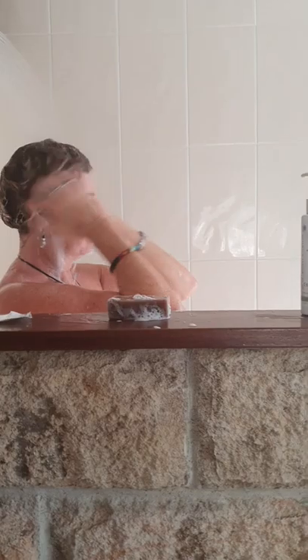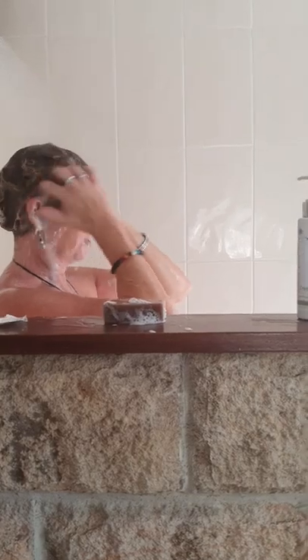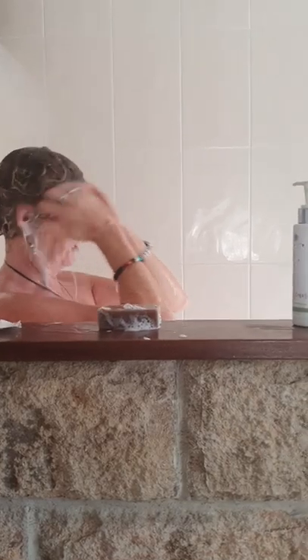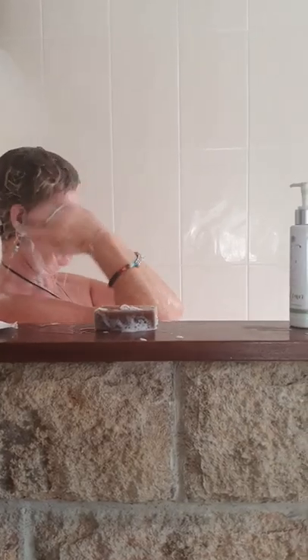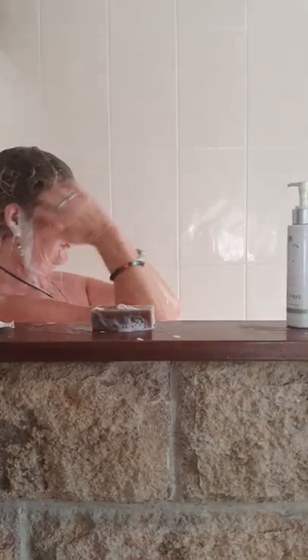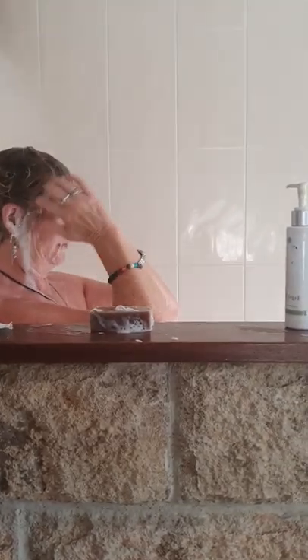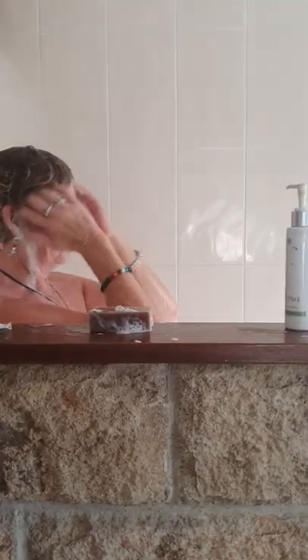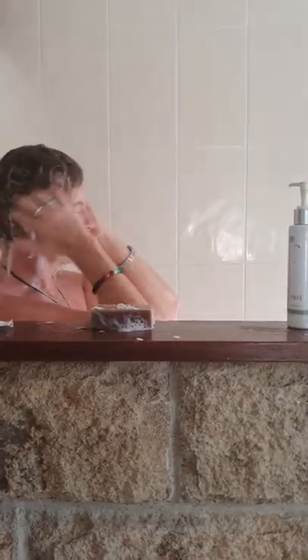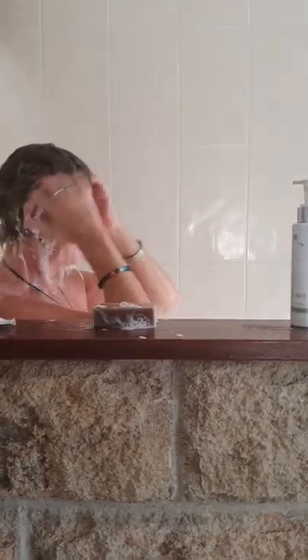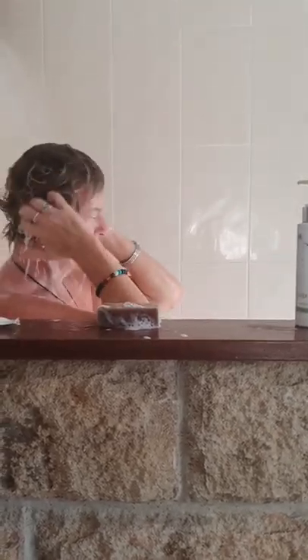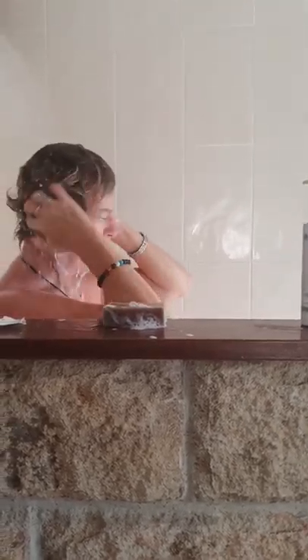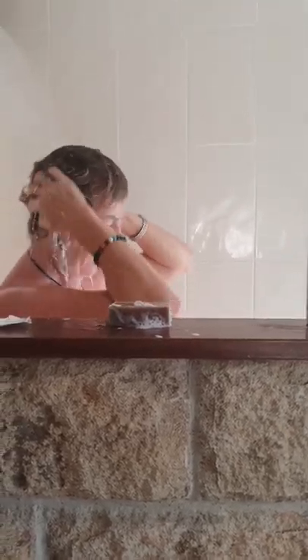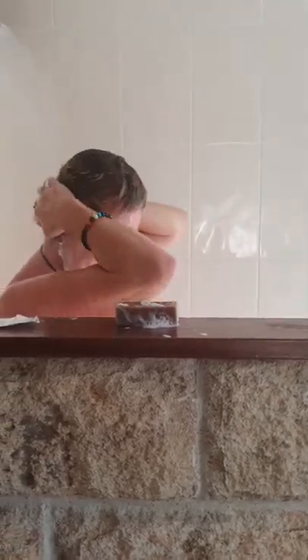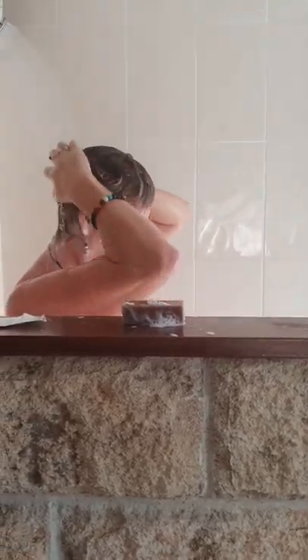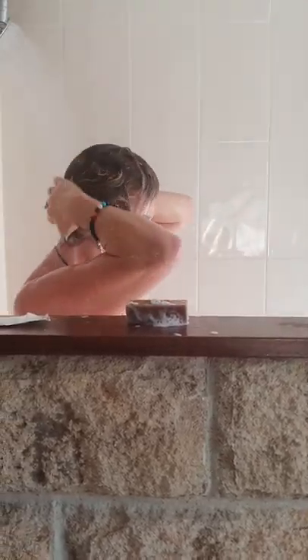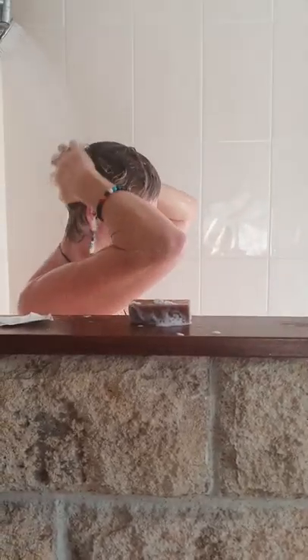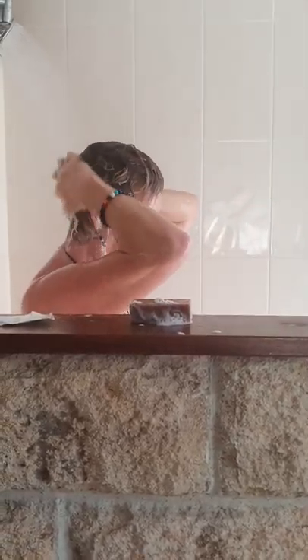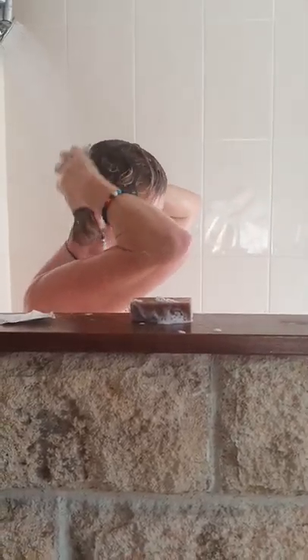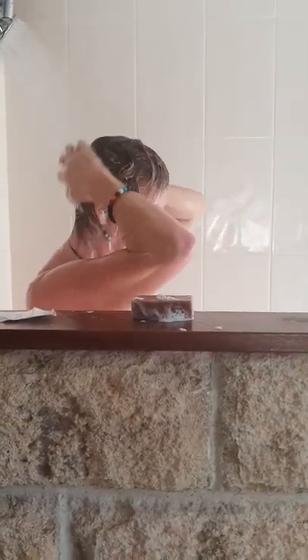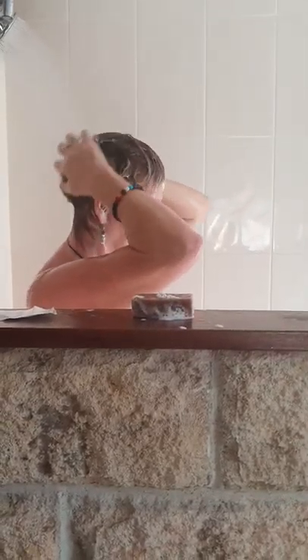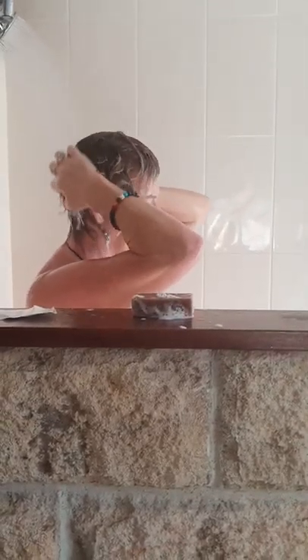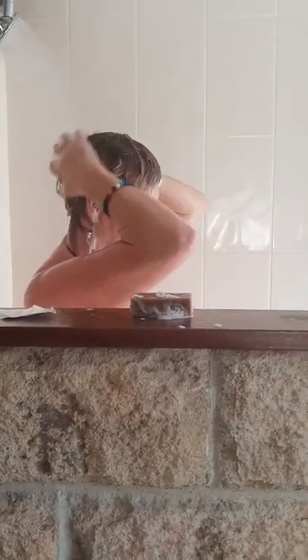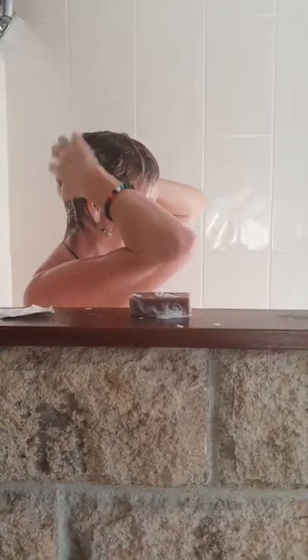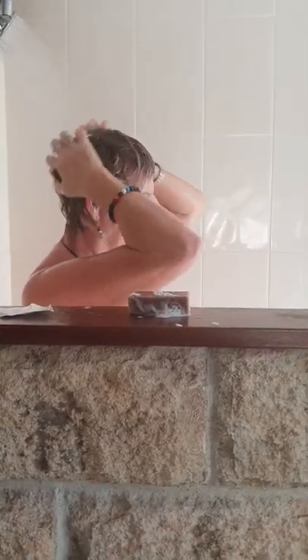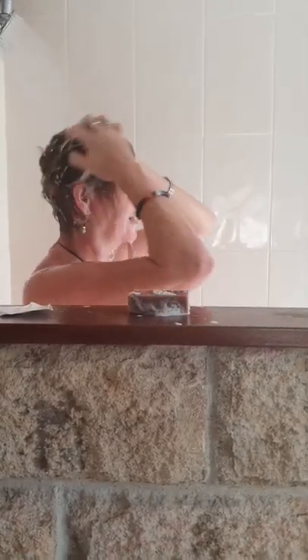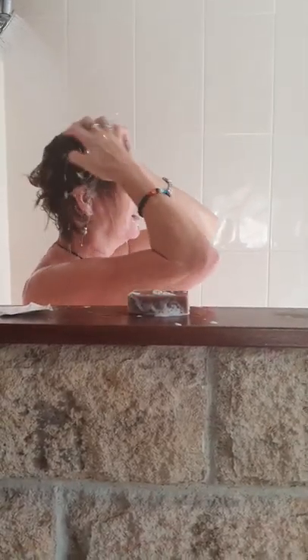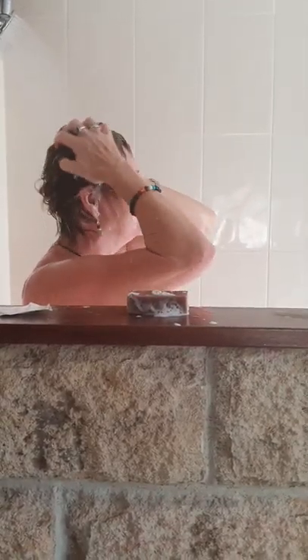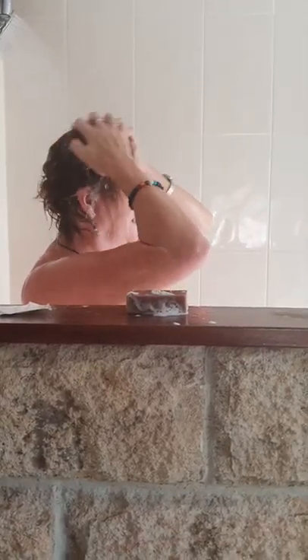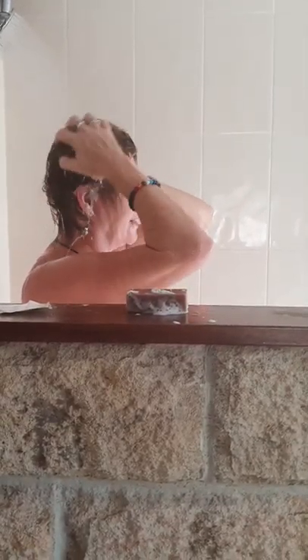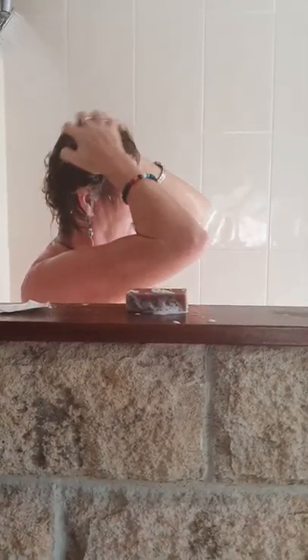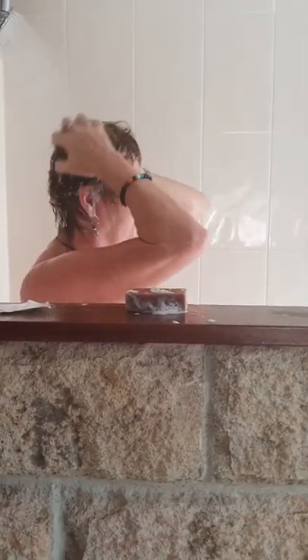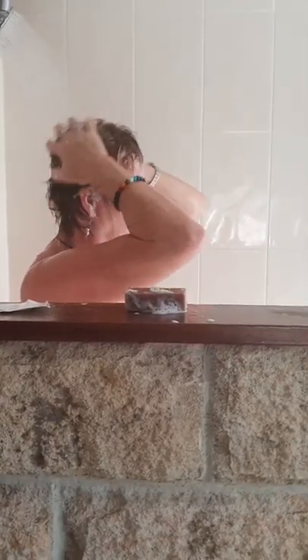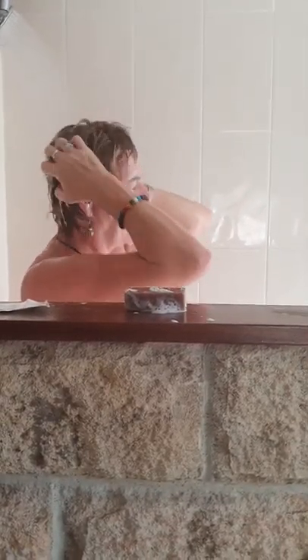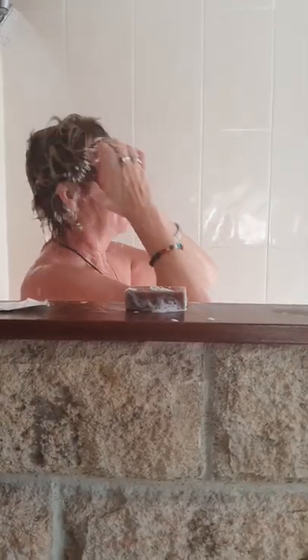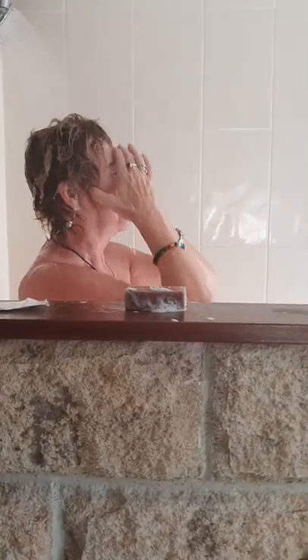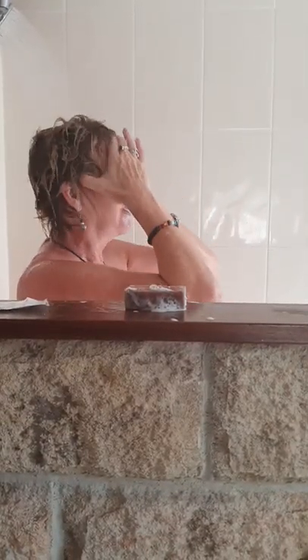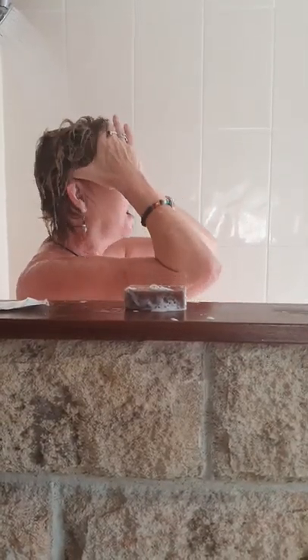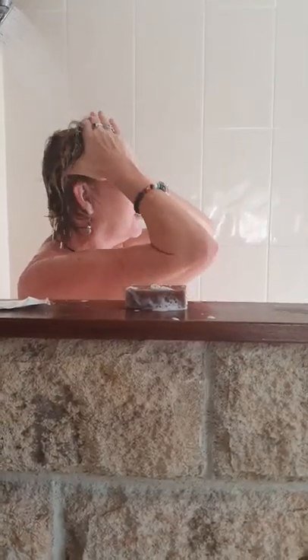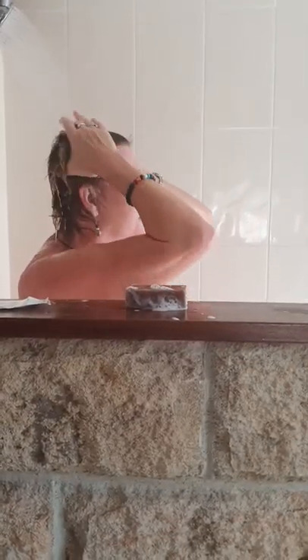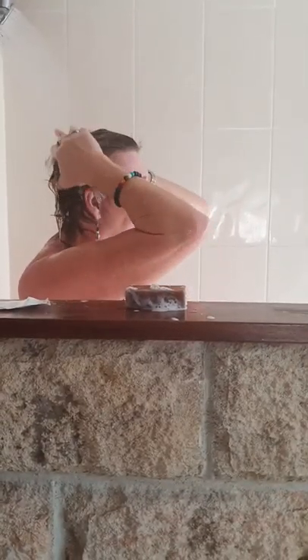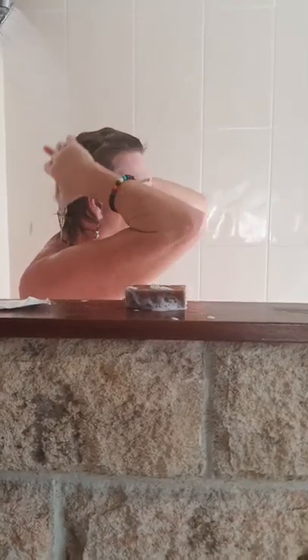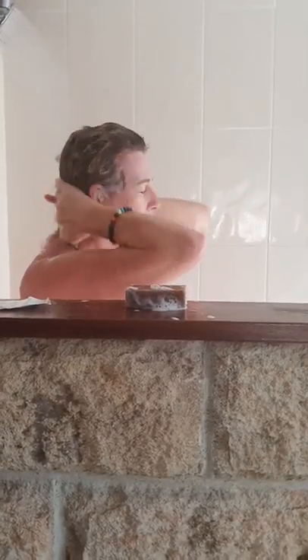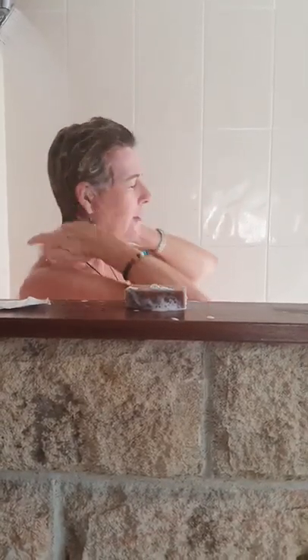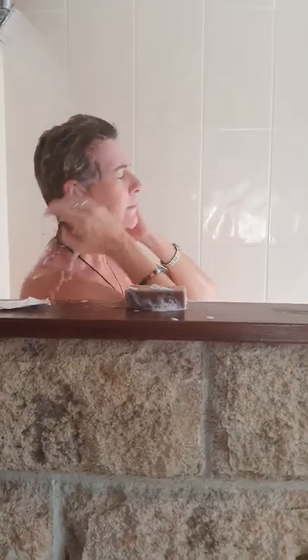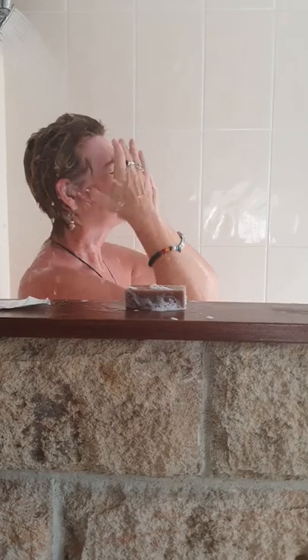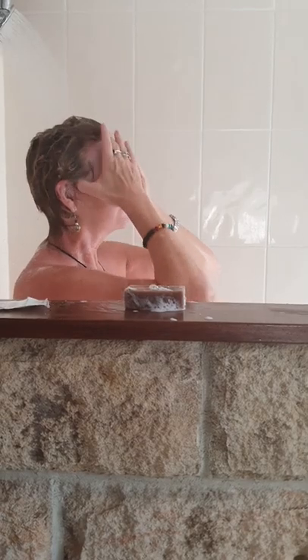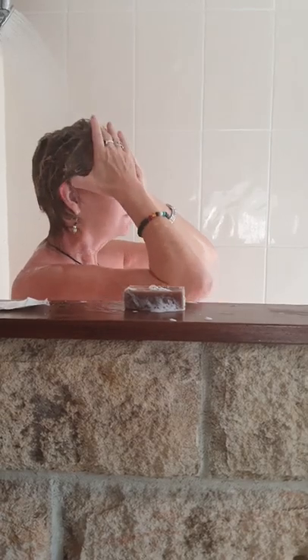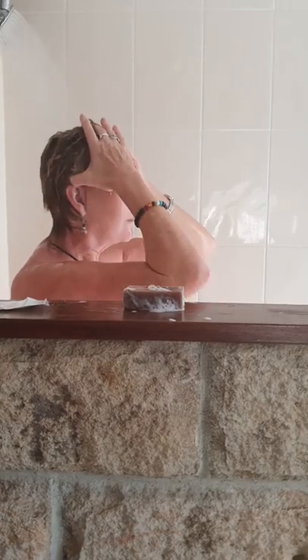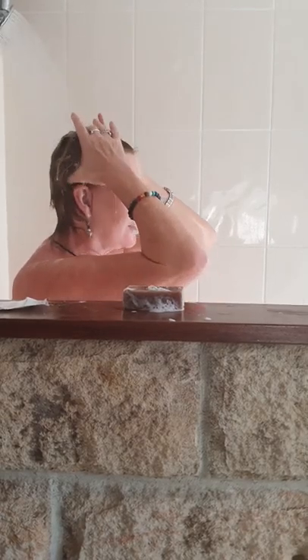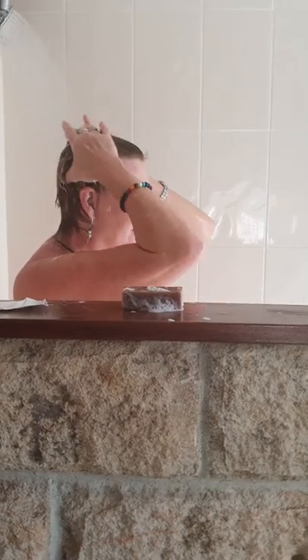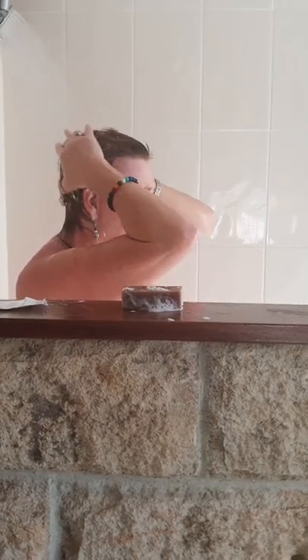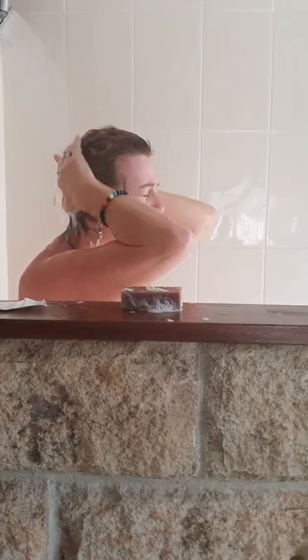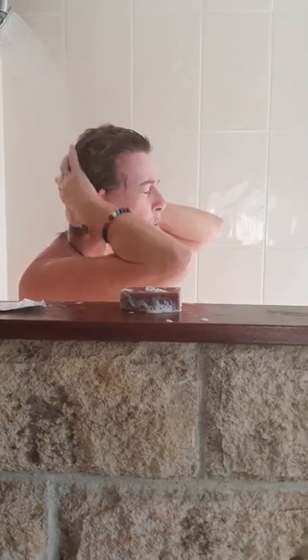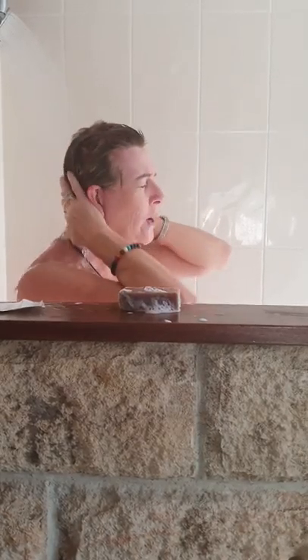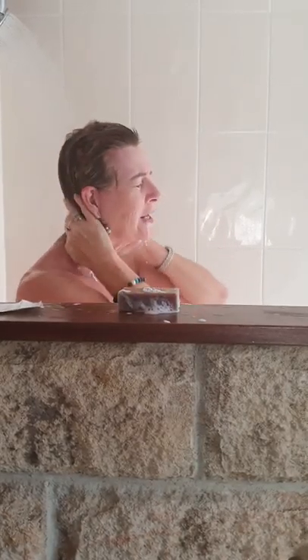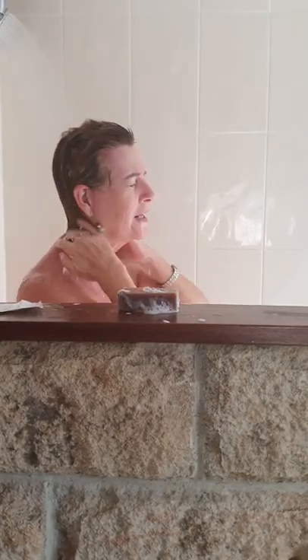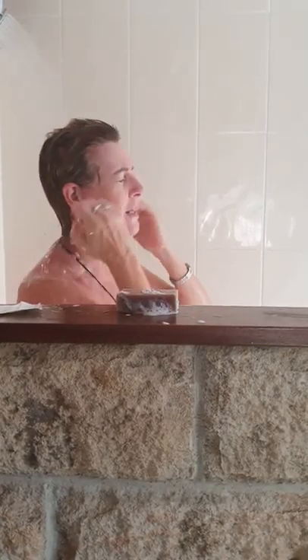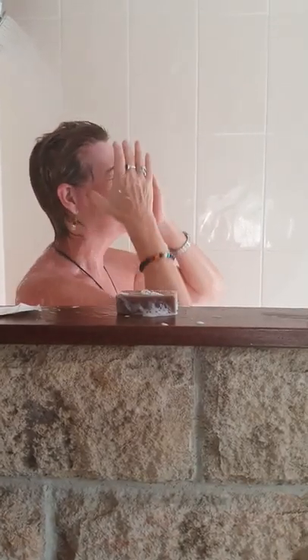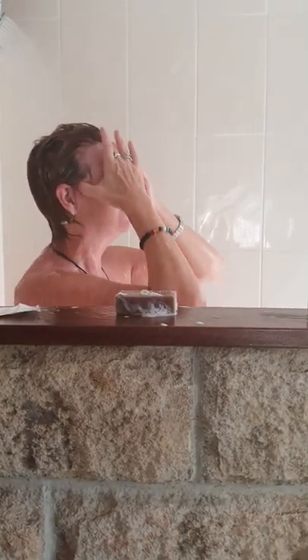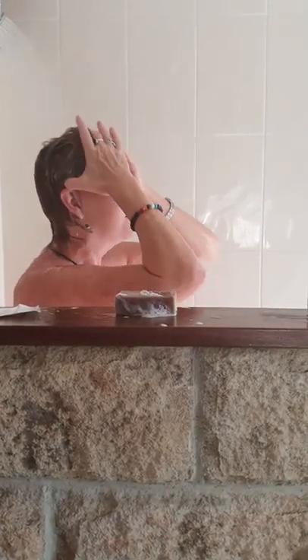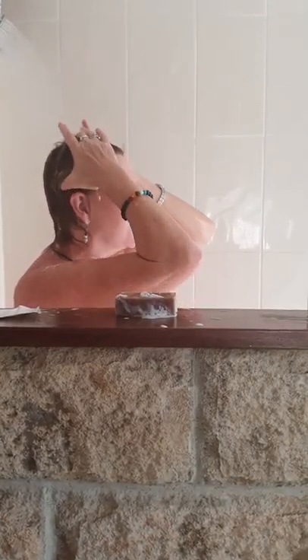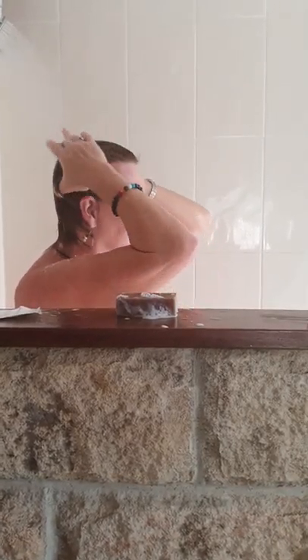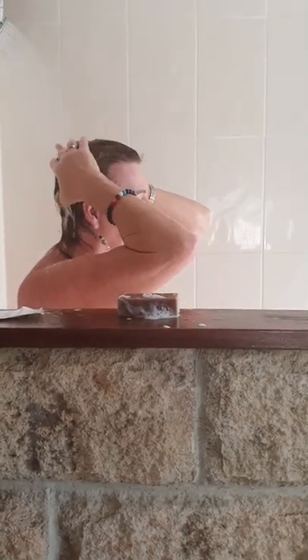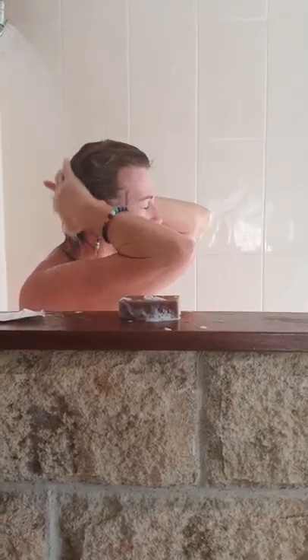Wash it off. I don't need conditioner. My hair is squeaky clean.